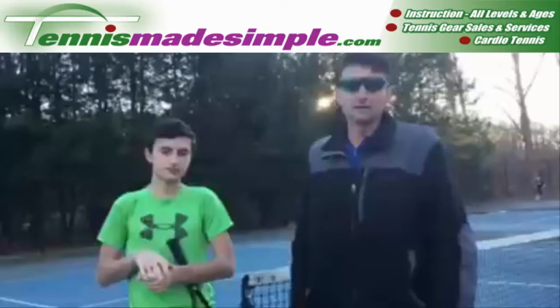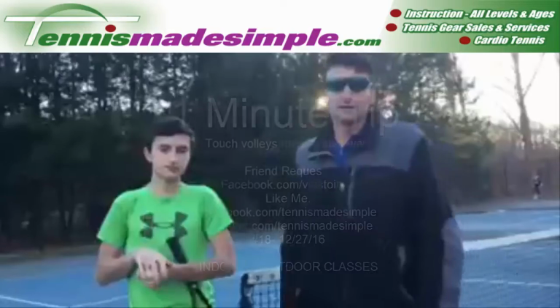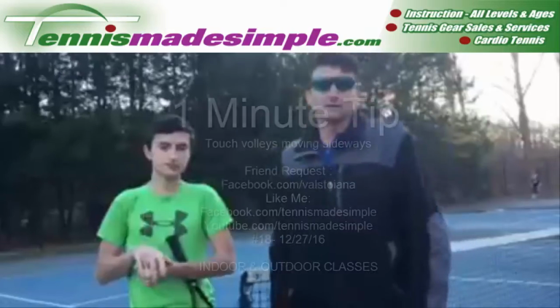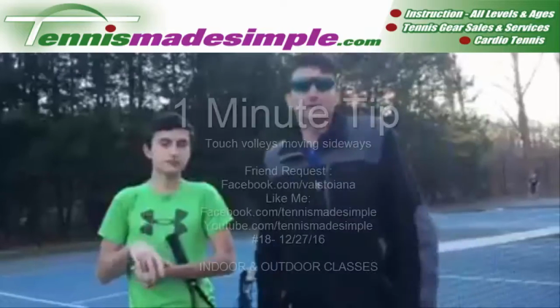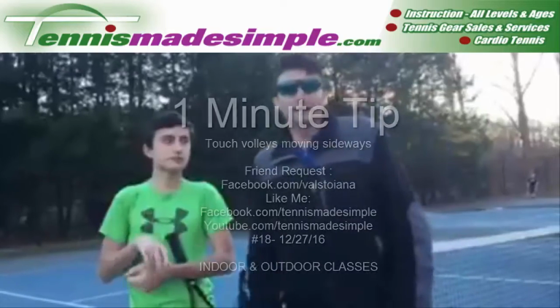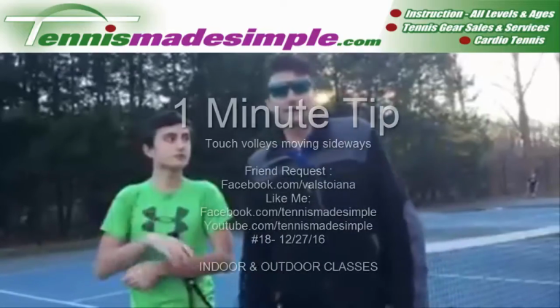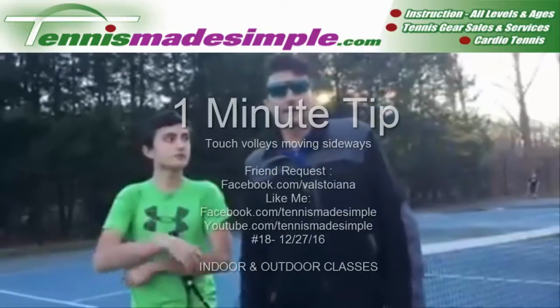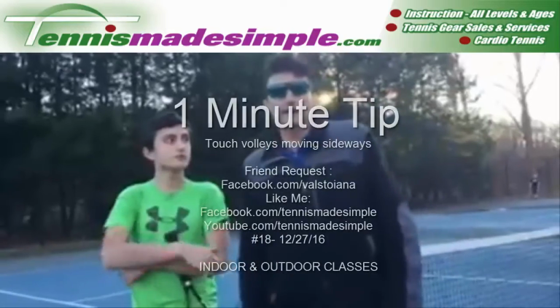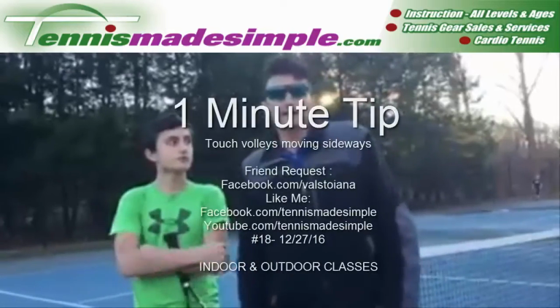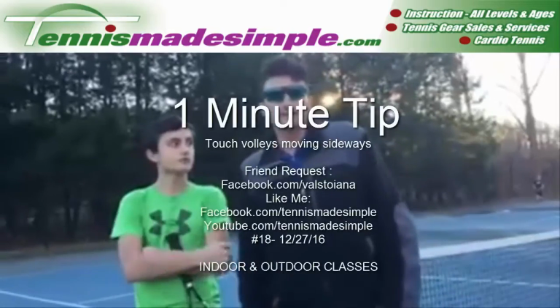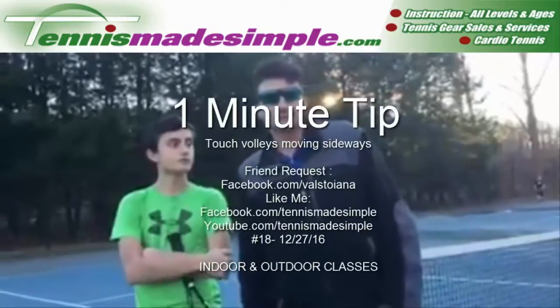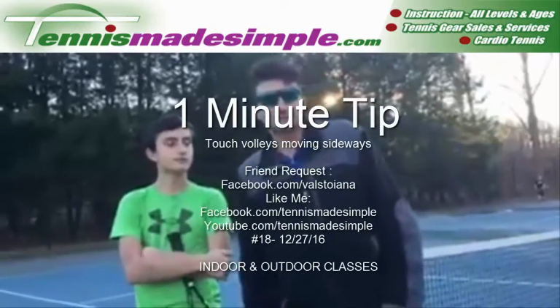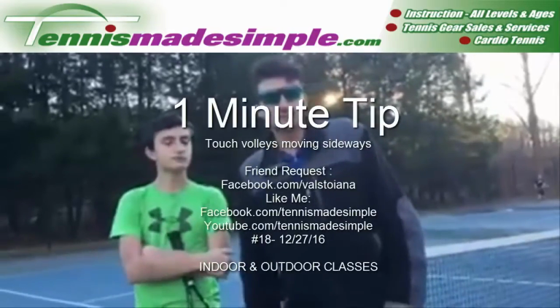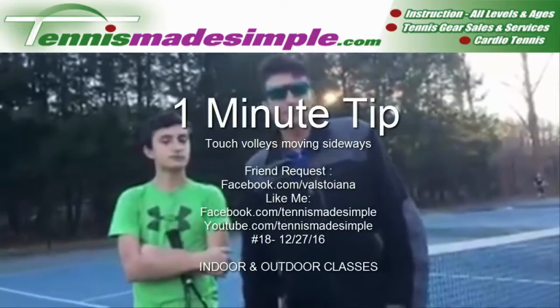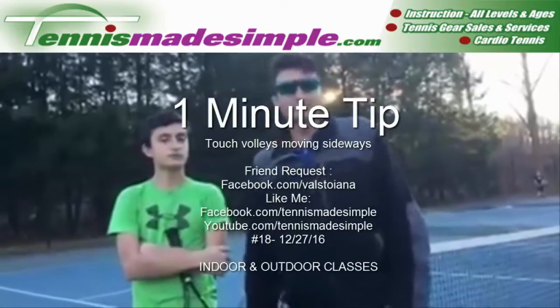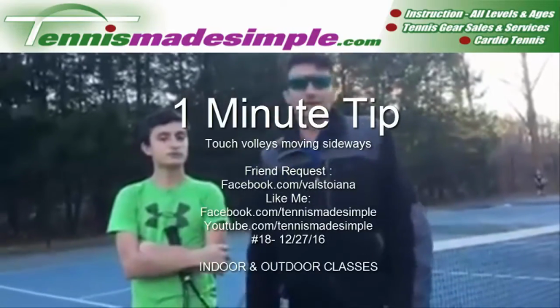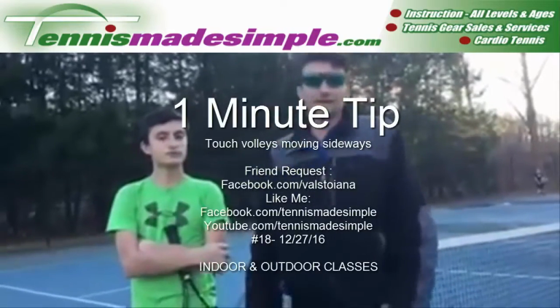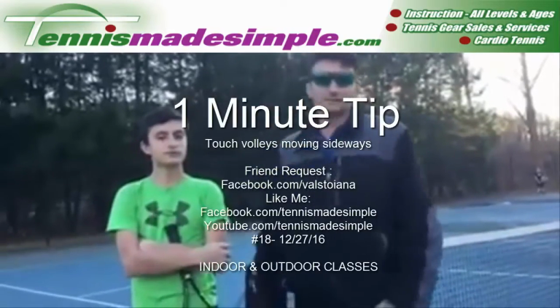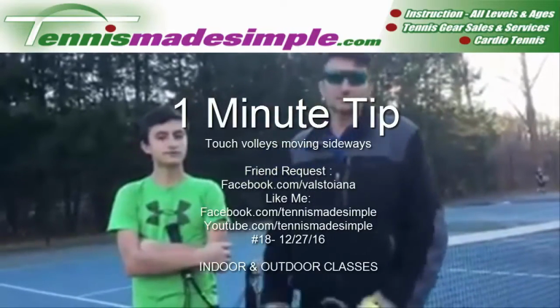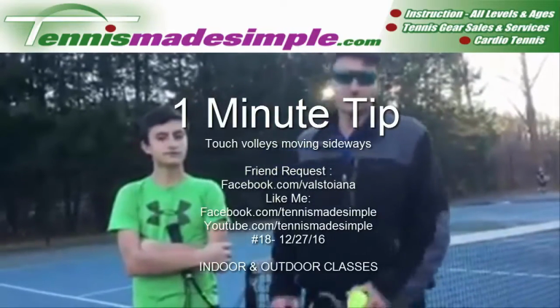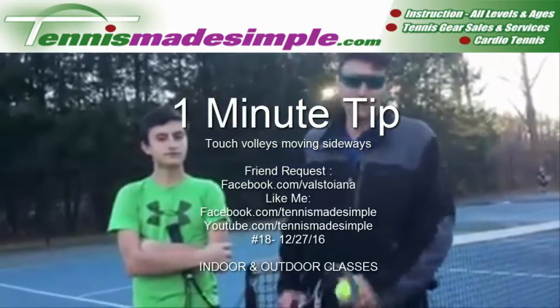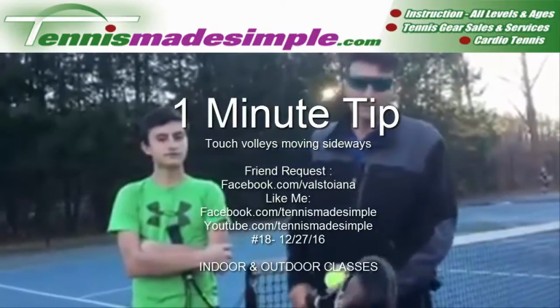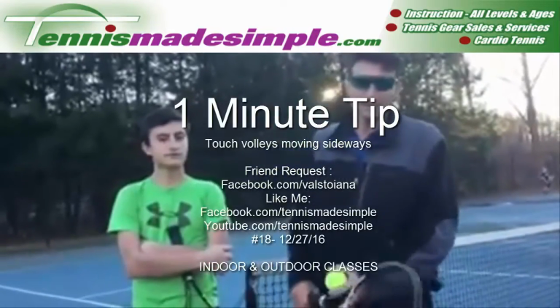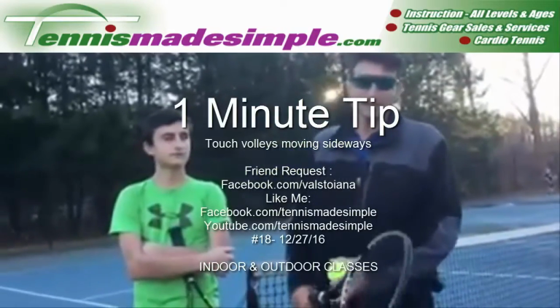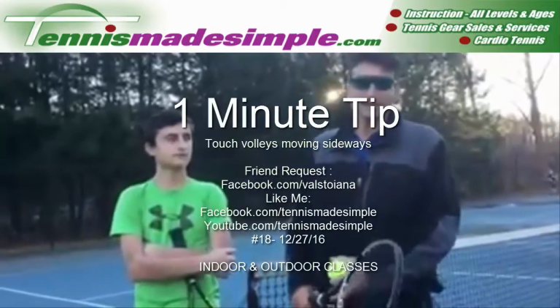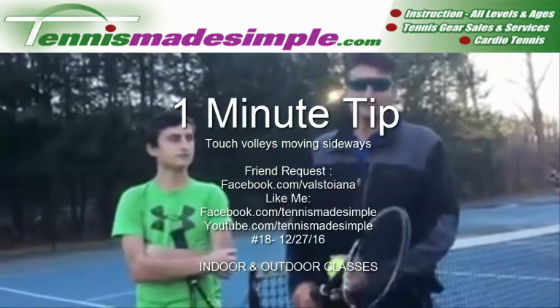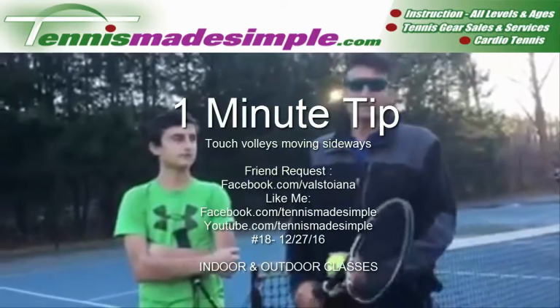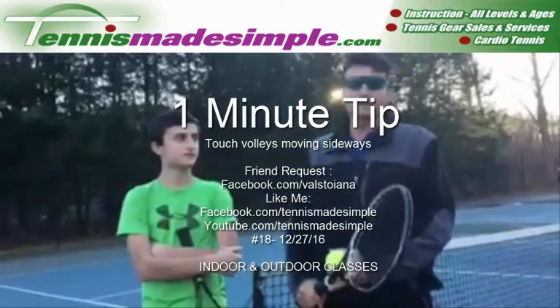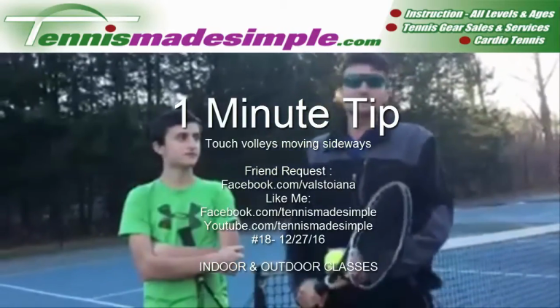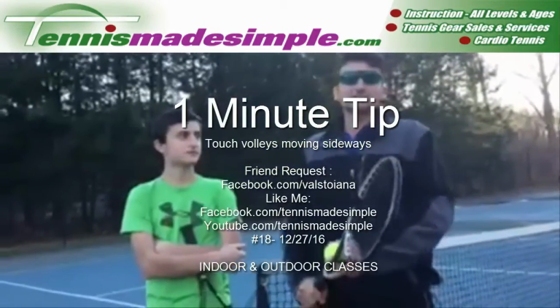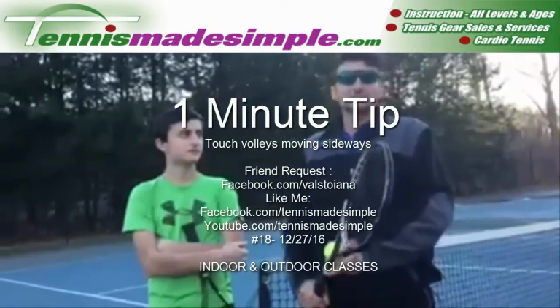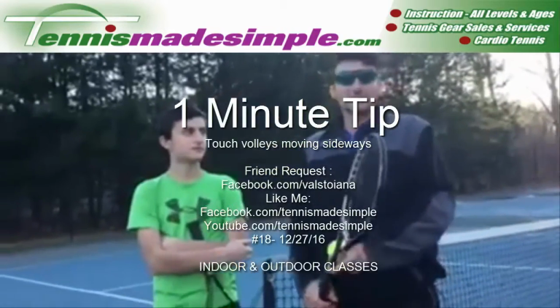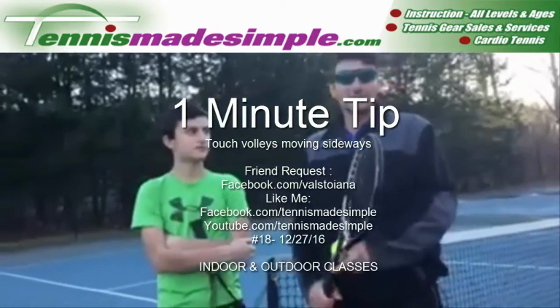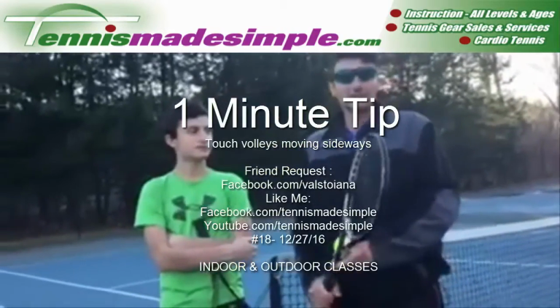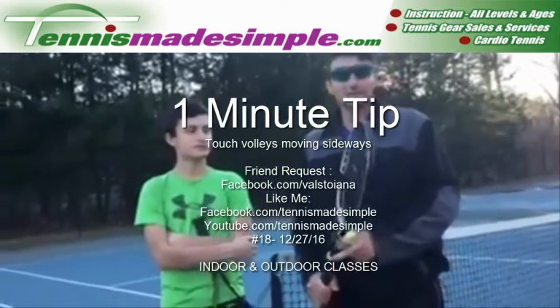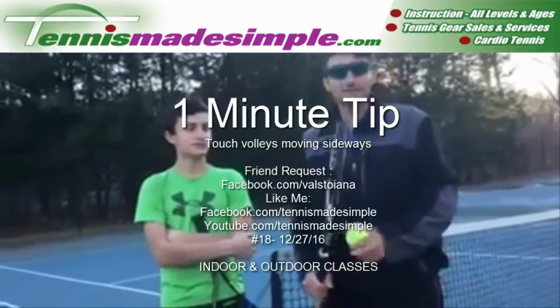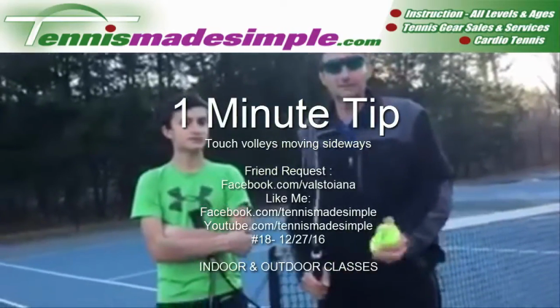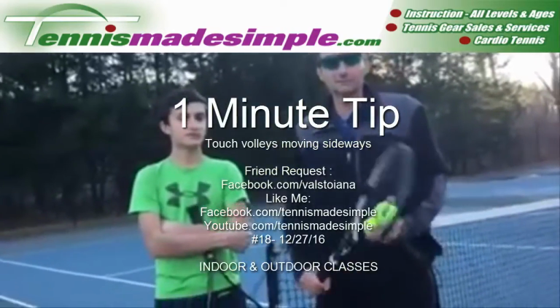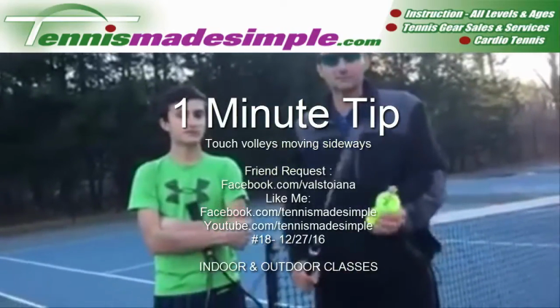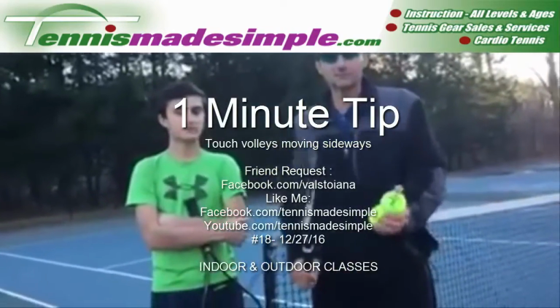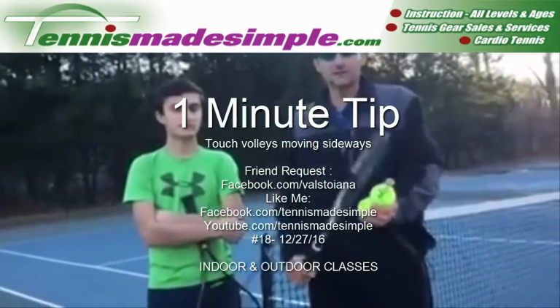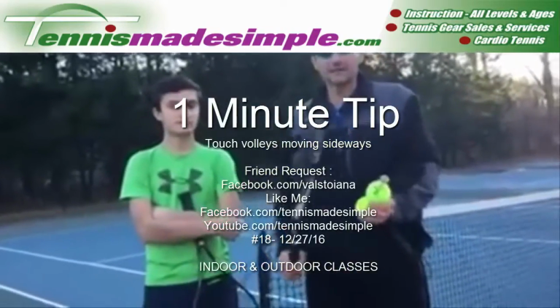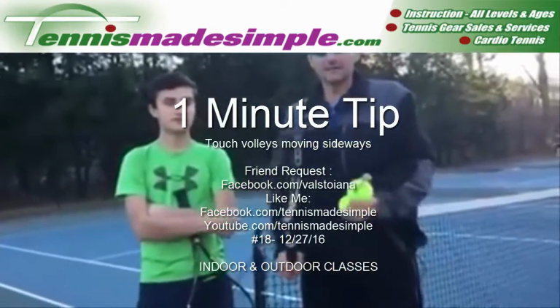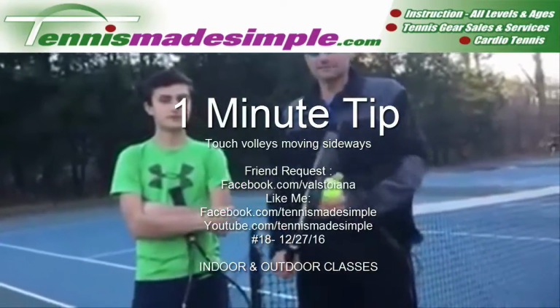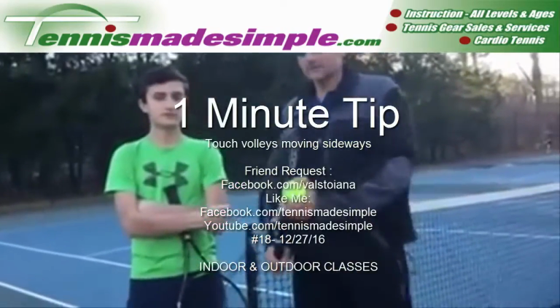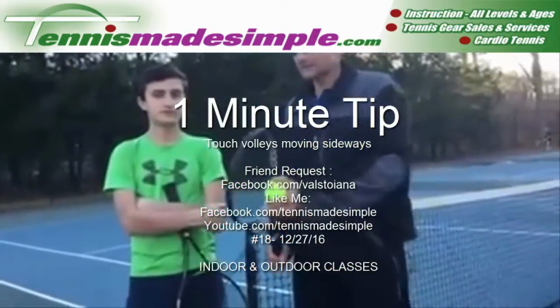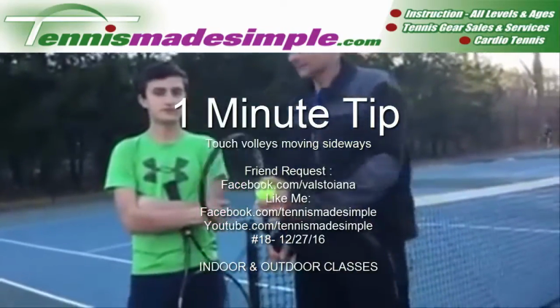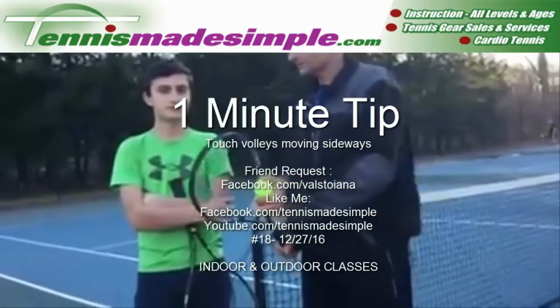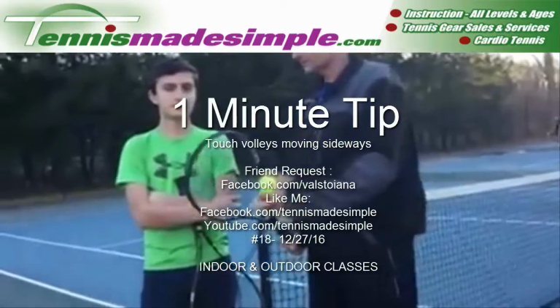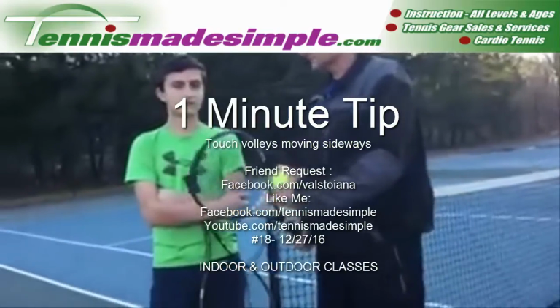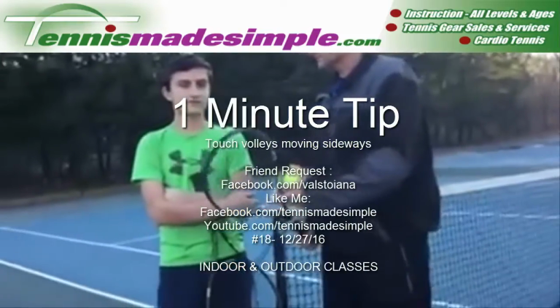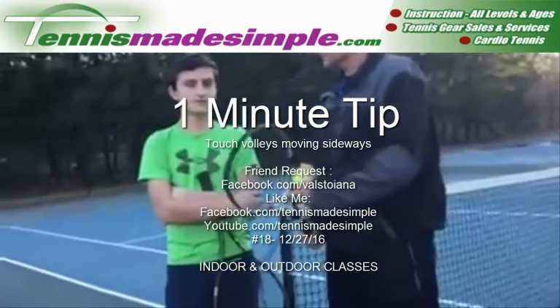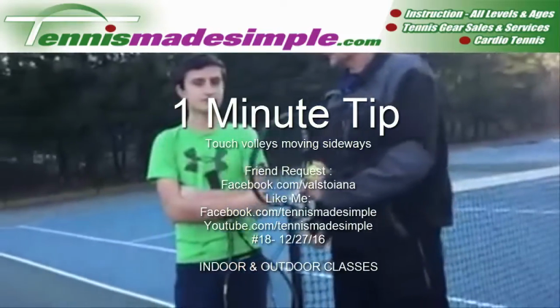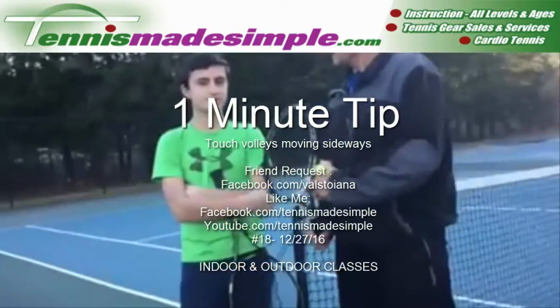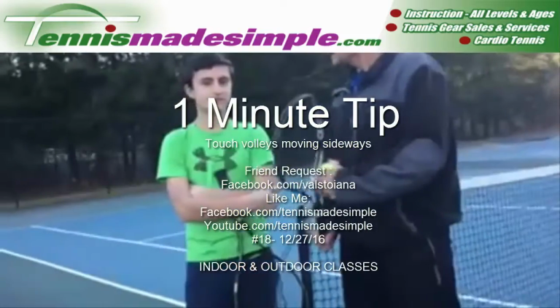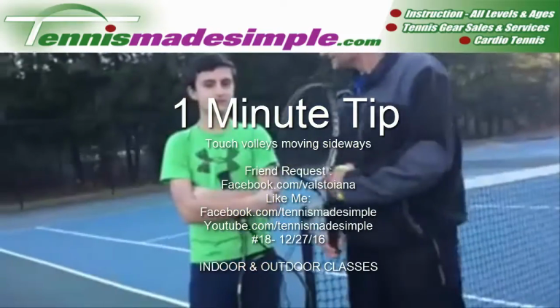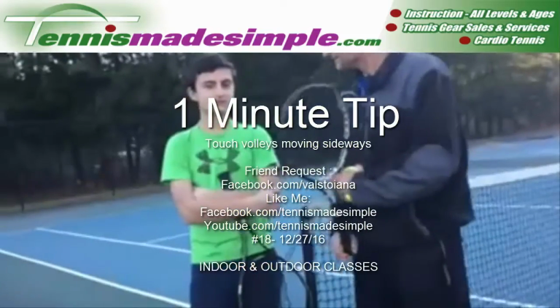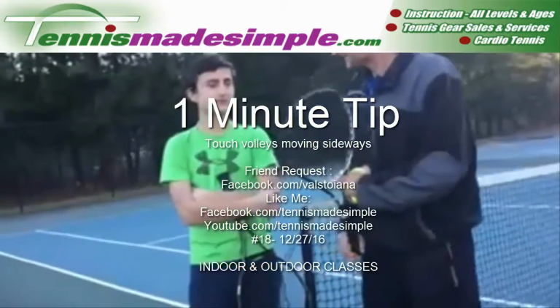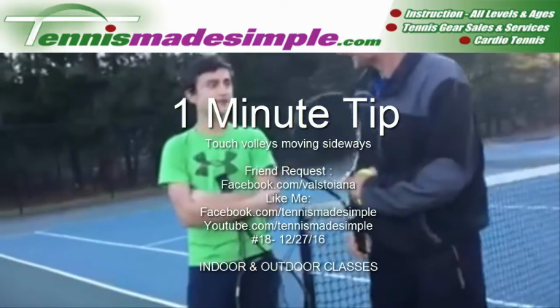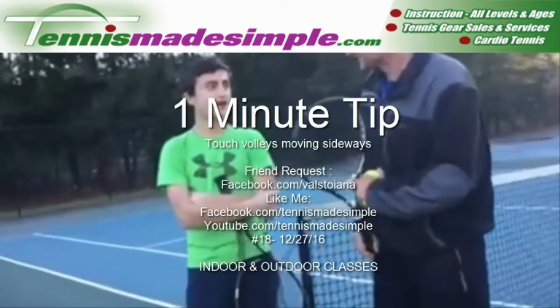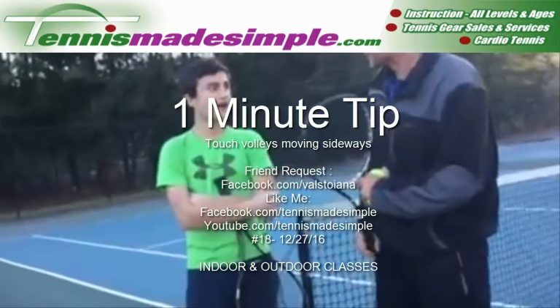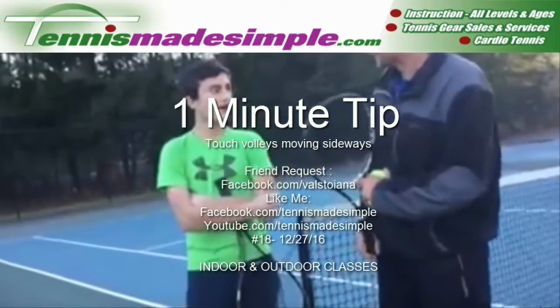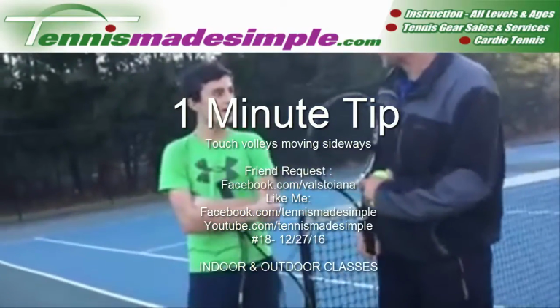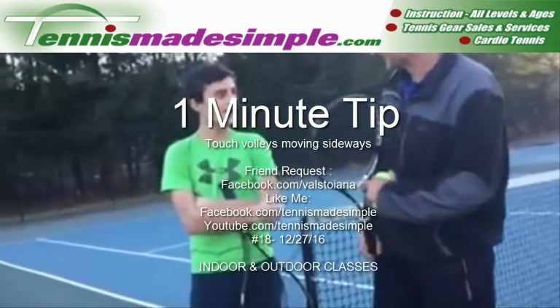Hey guys, it's me Val Stojana, Tennis Made Simple. I have Nick here with me. Hi Nick.